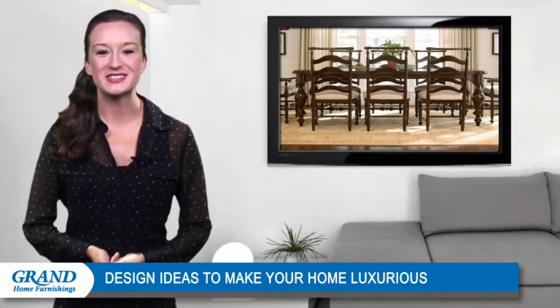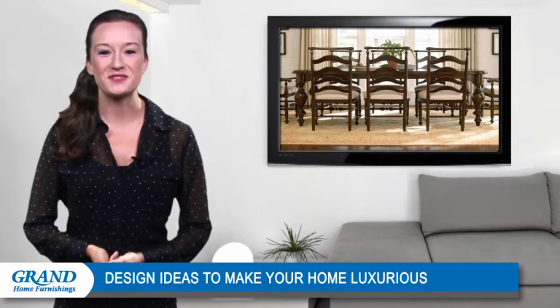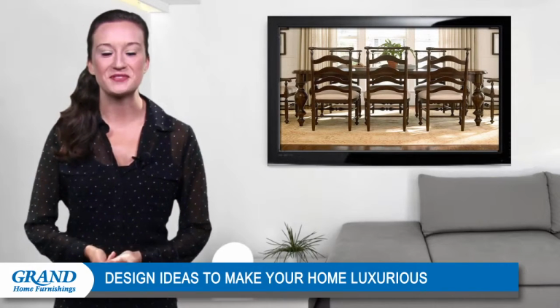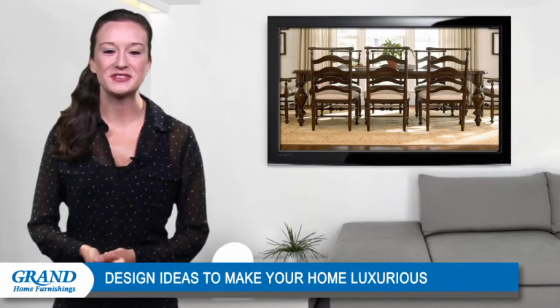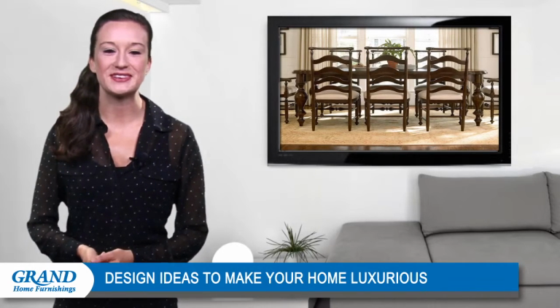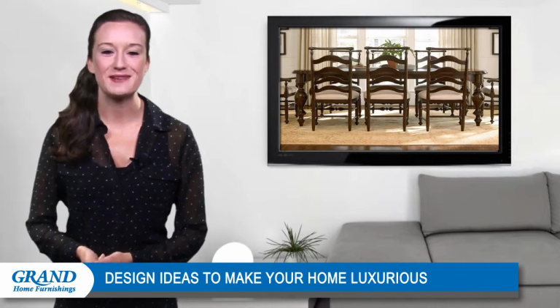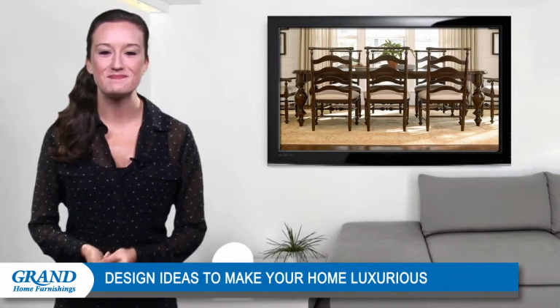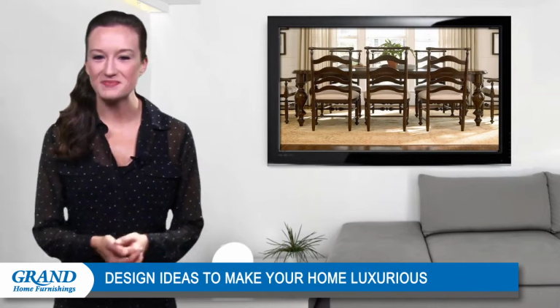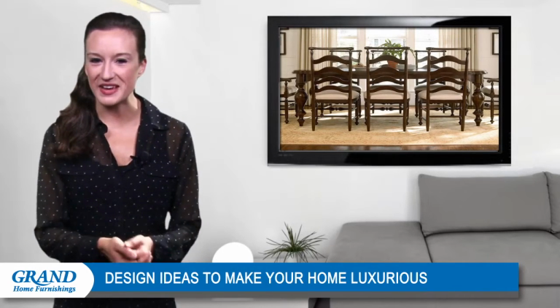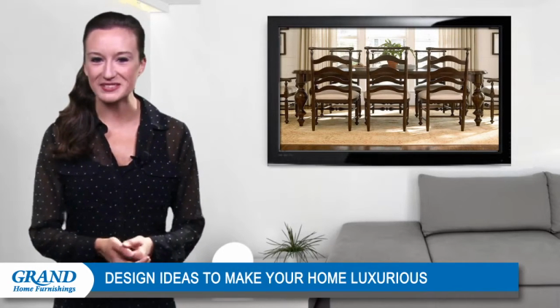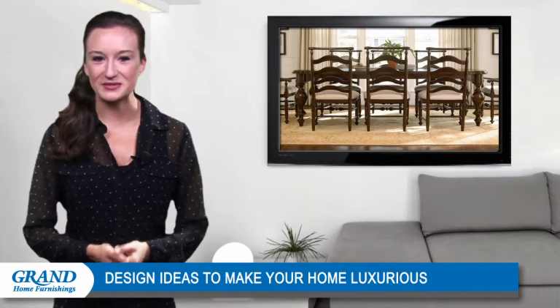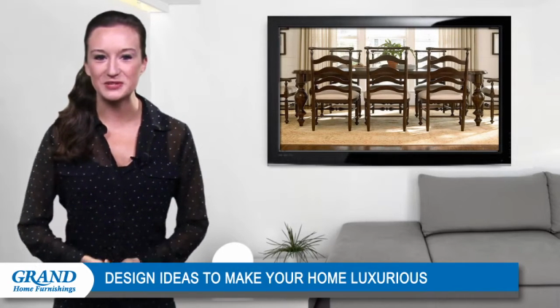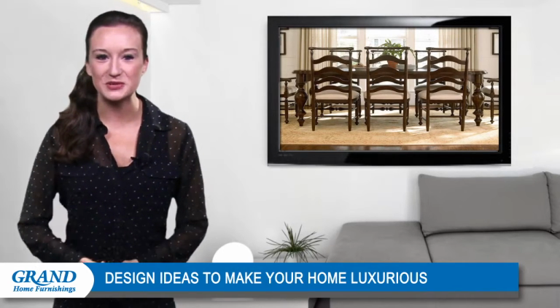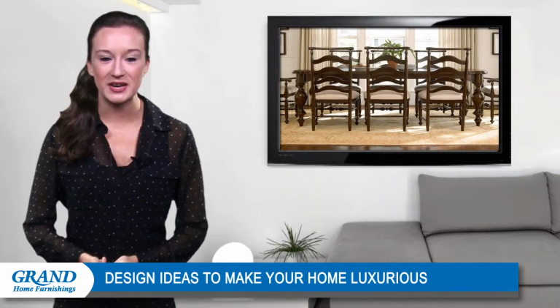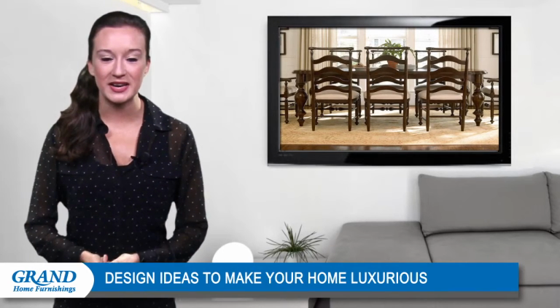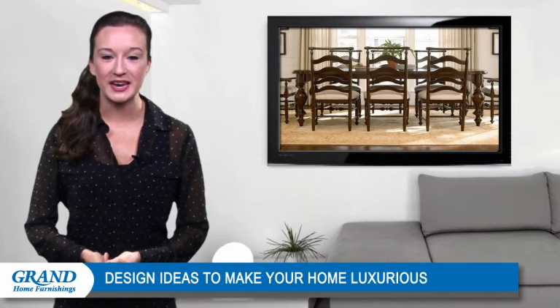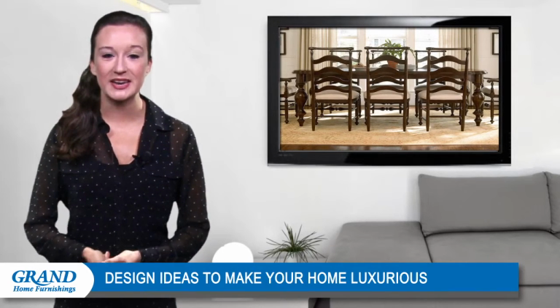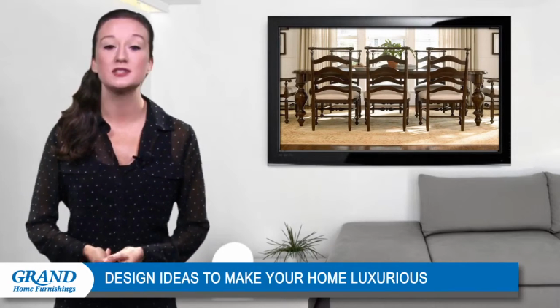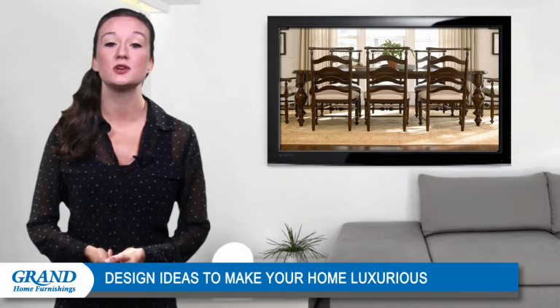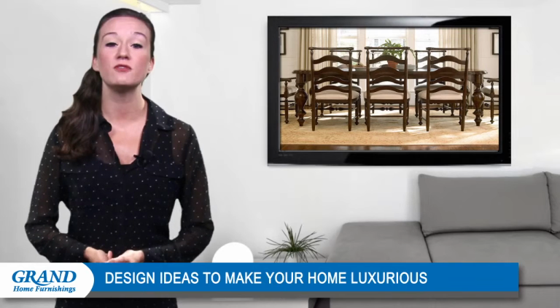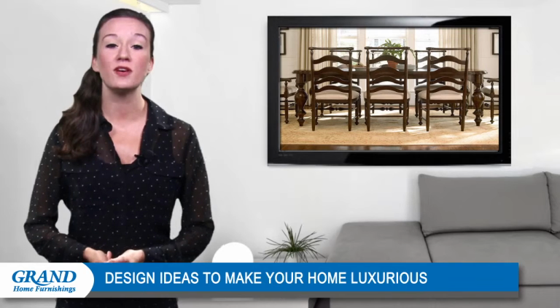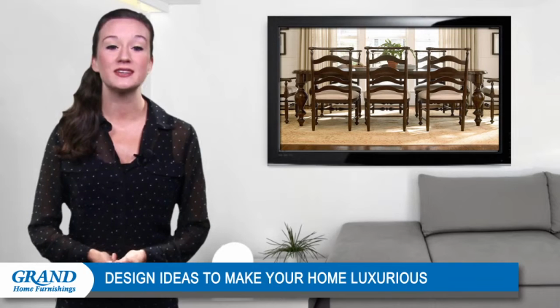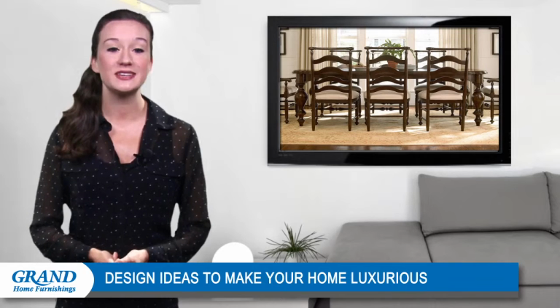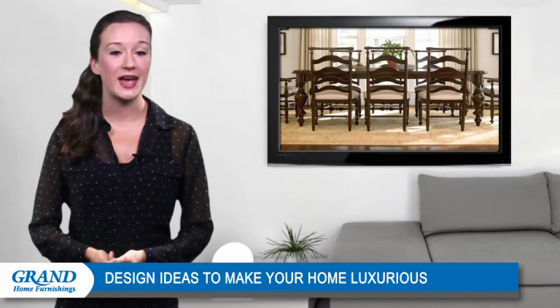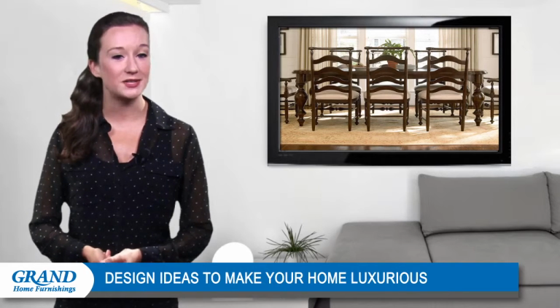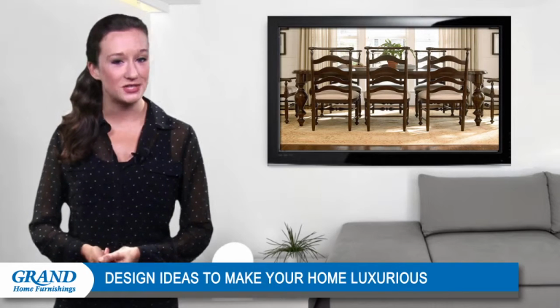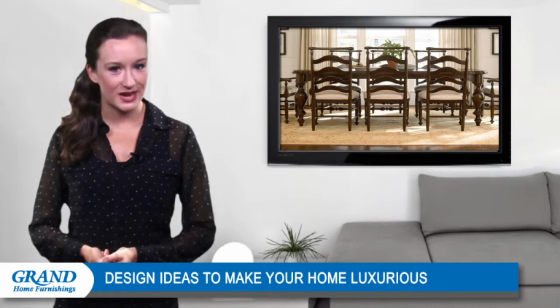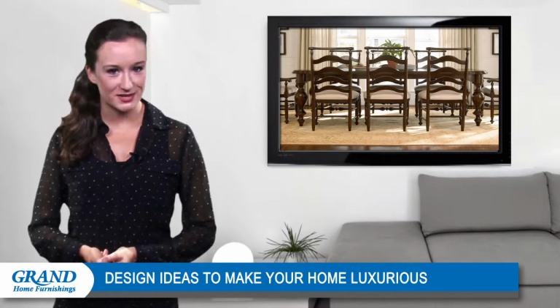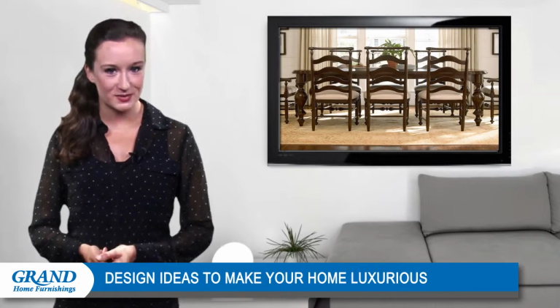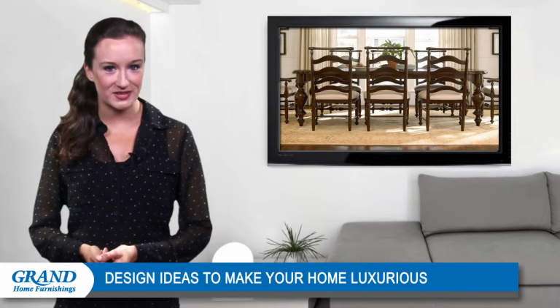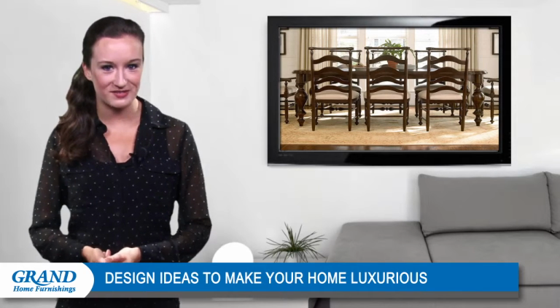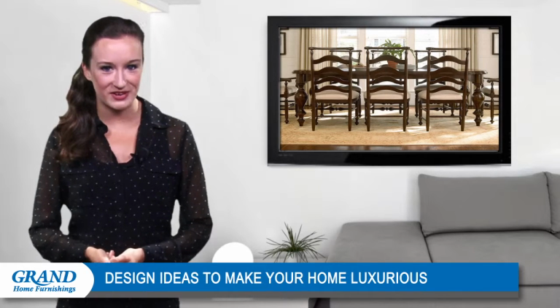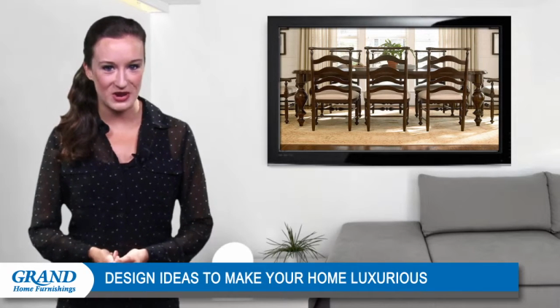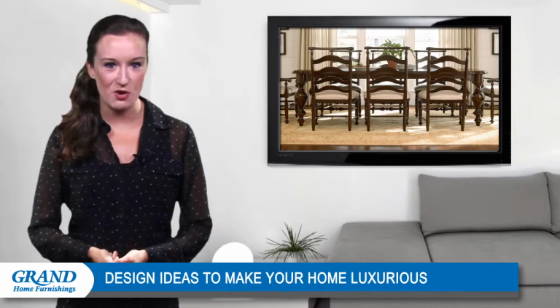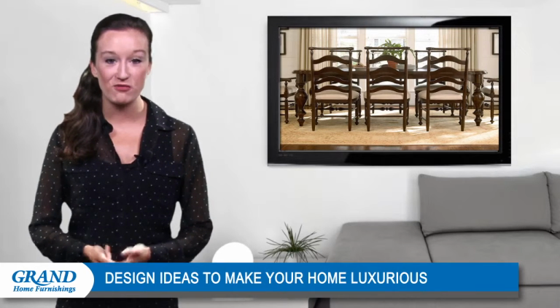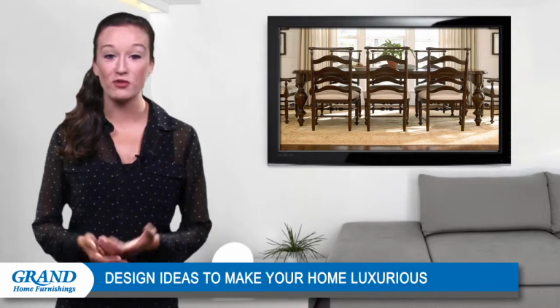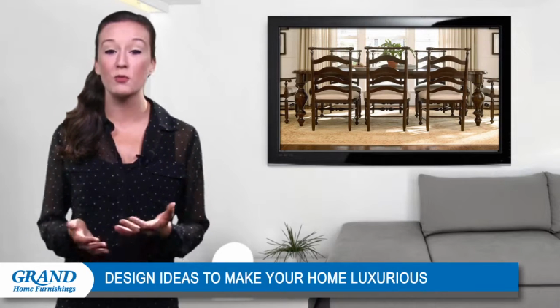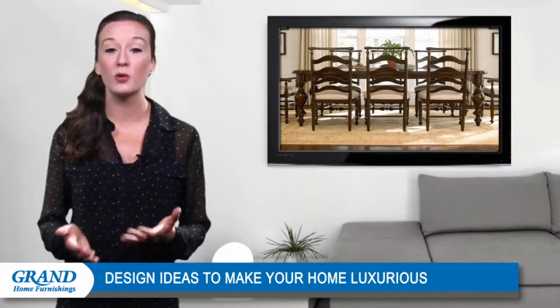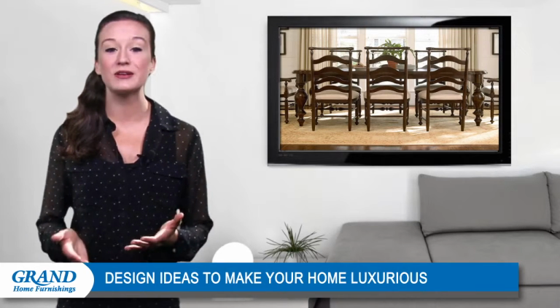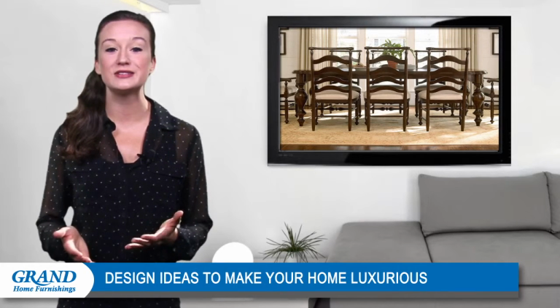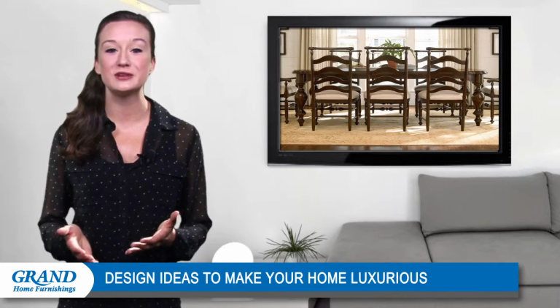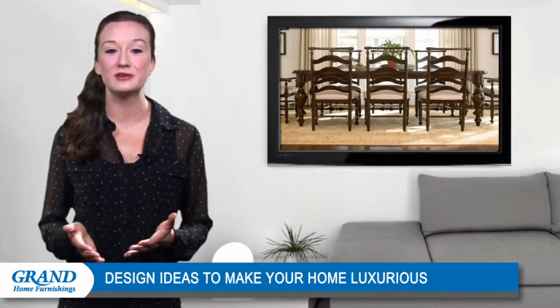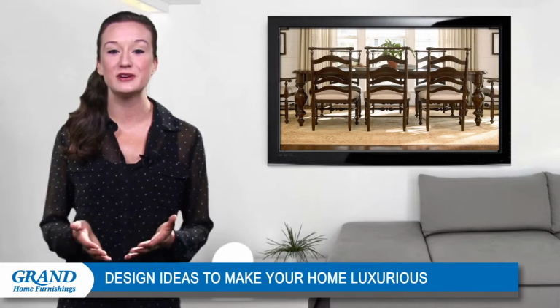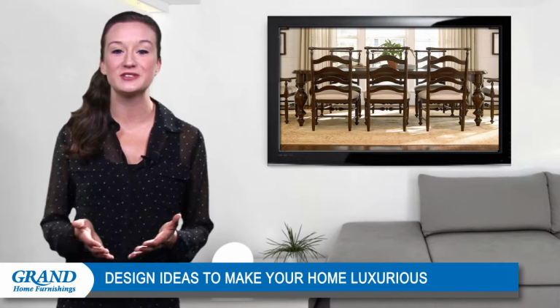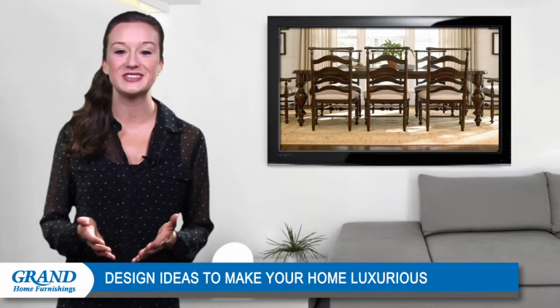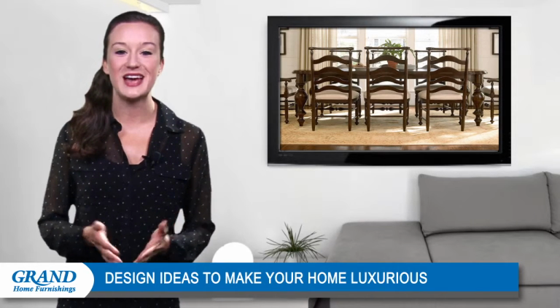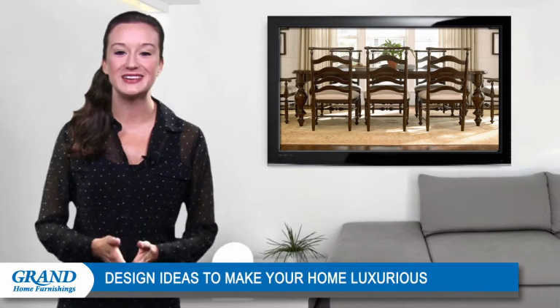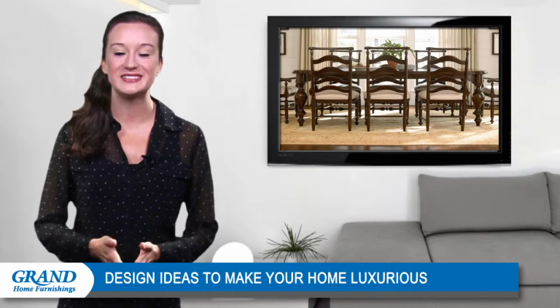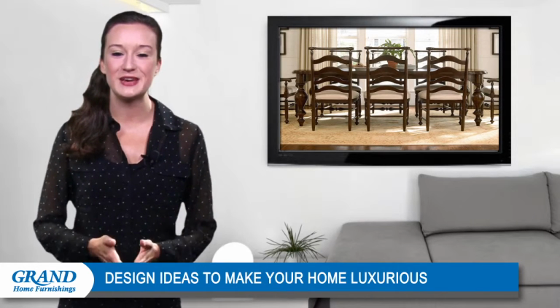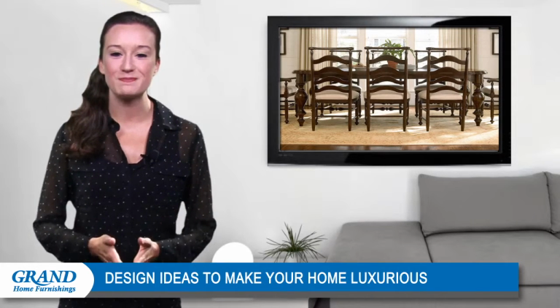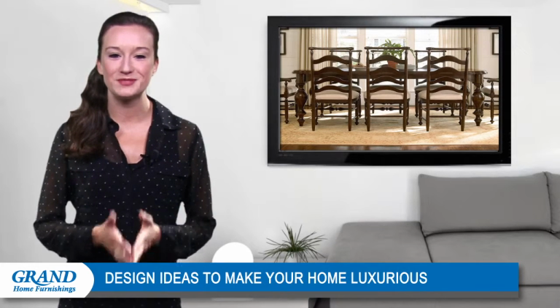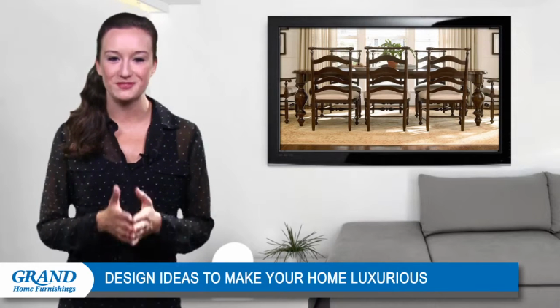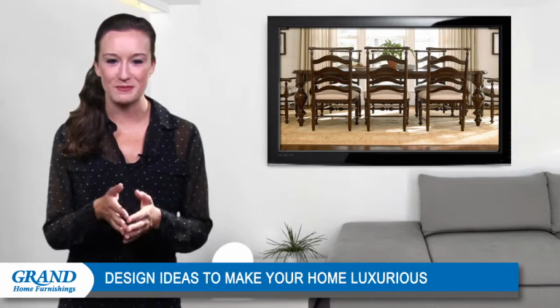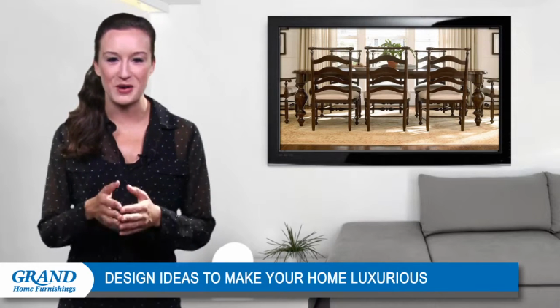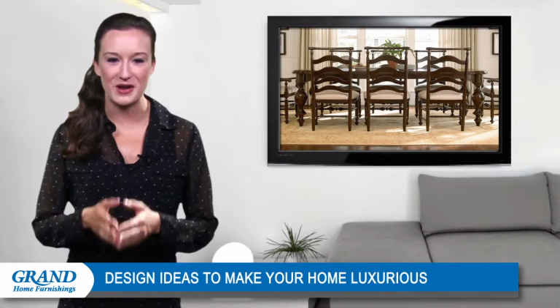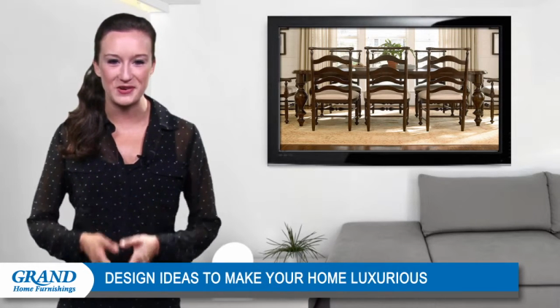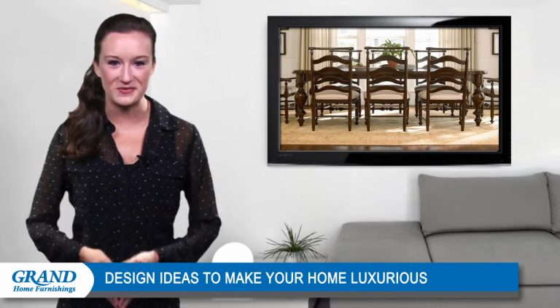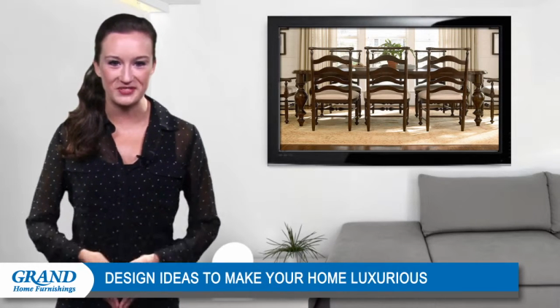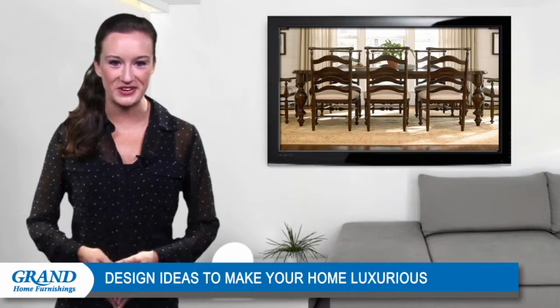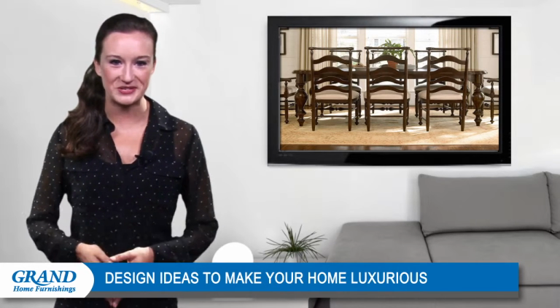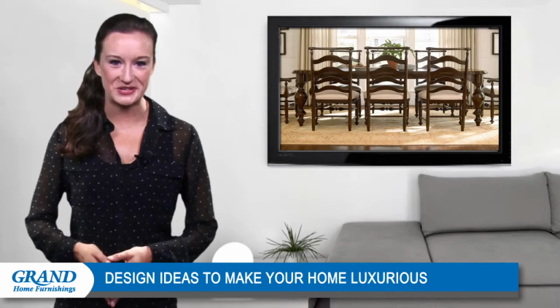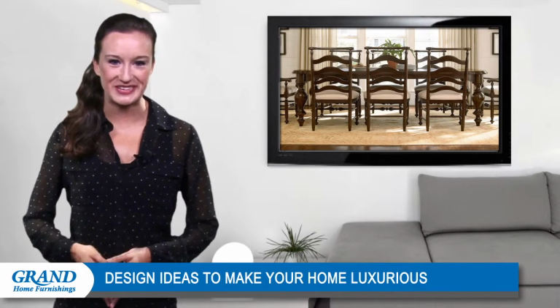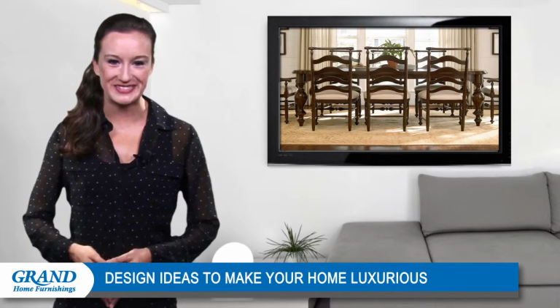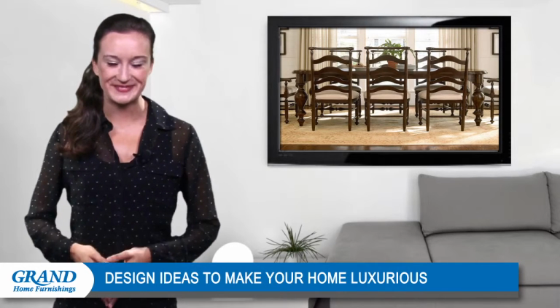That's all for today. Thanks for tuning in and don't forget to catch next week's video for more interior design tips from Grand Home Furnishings.